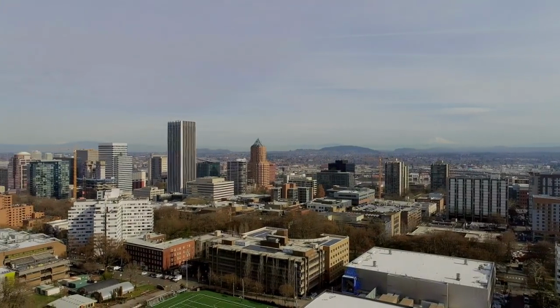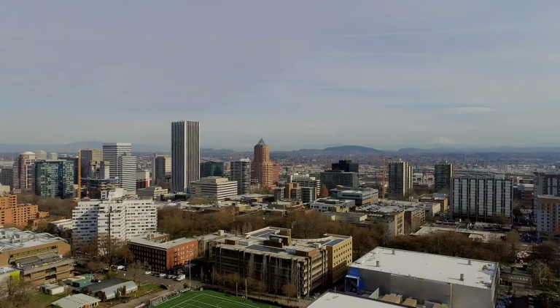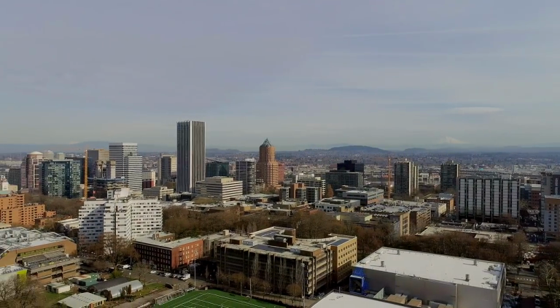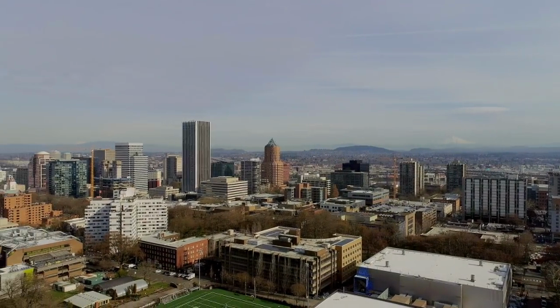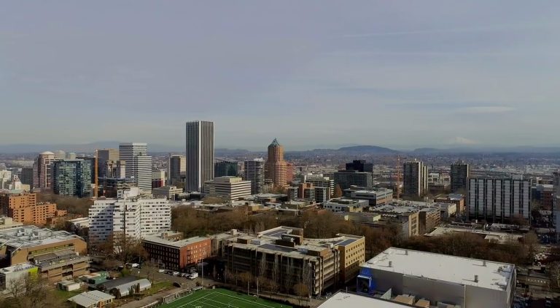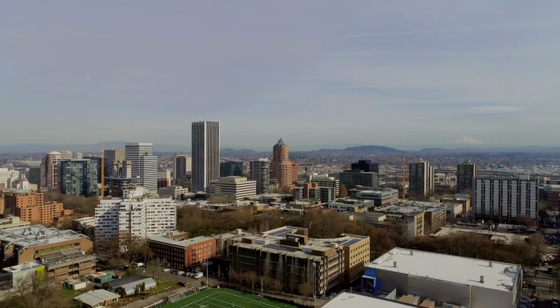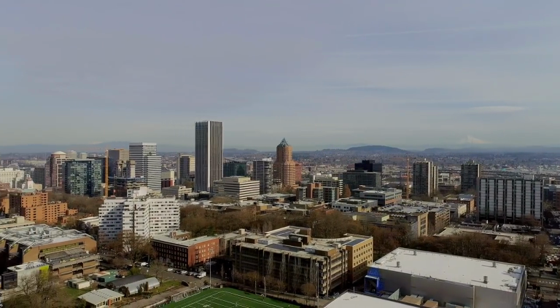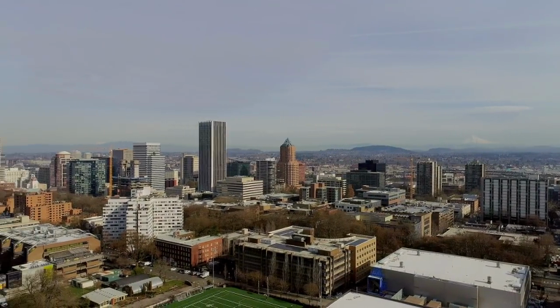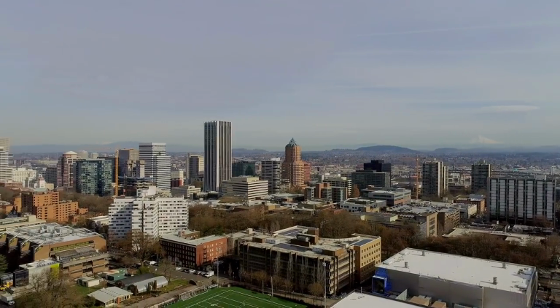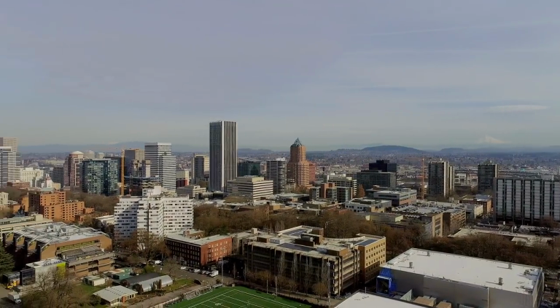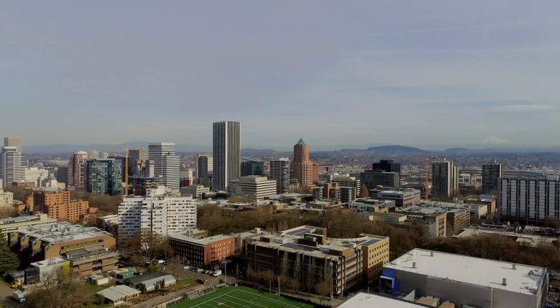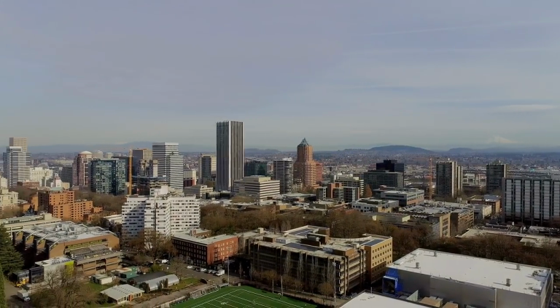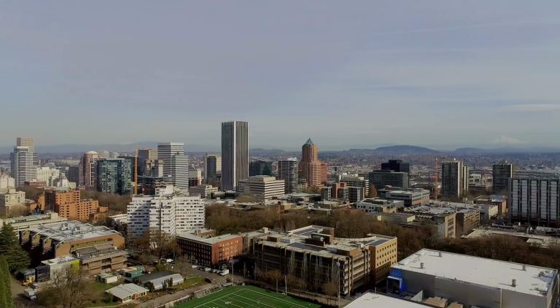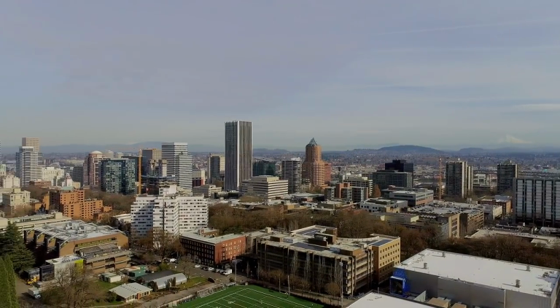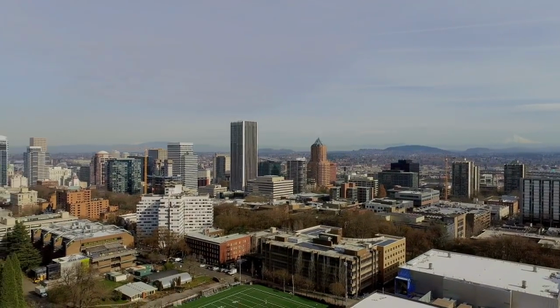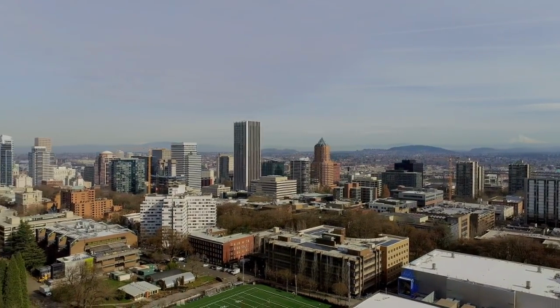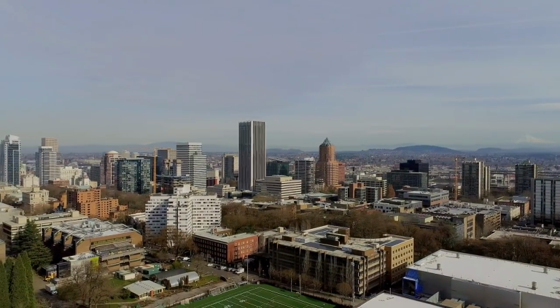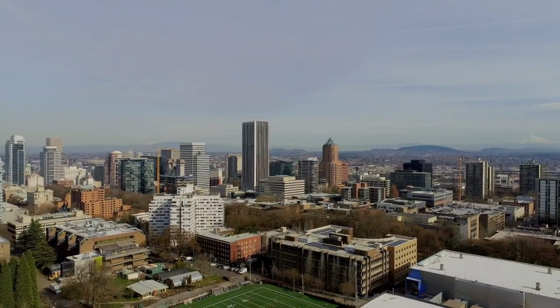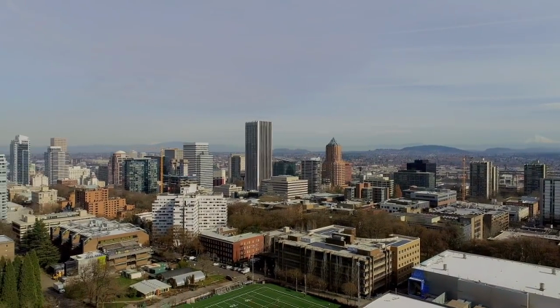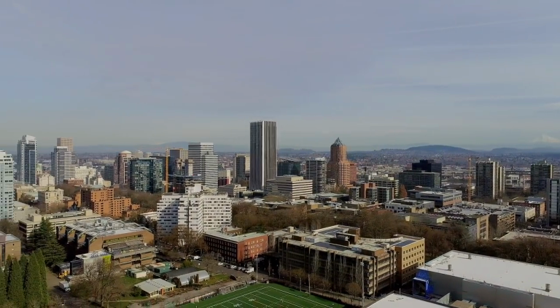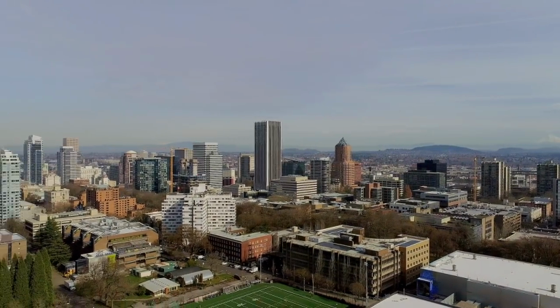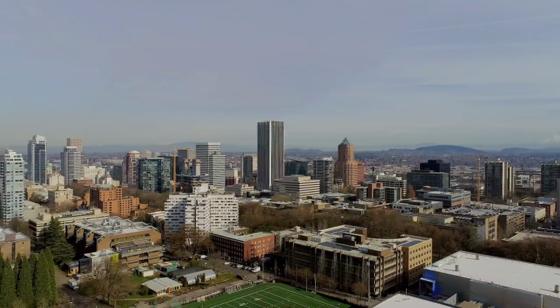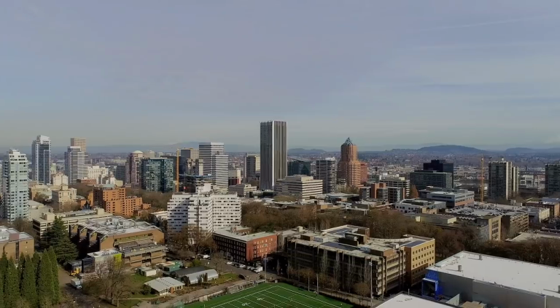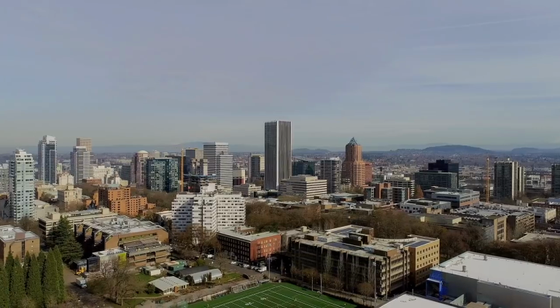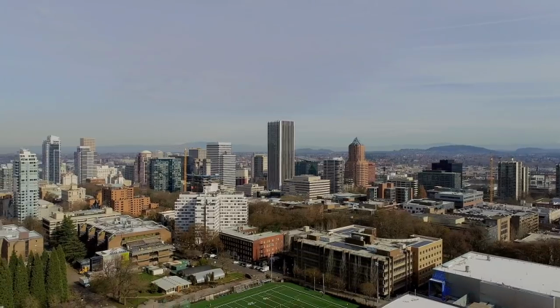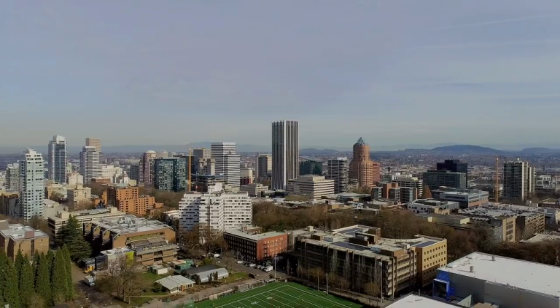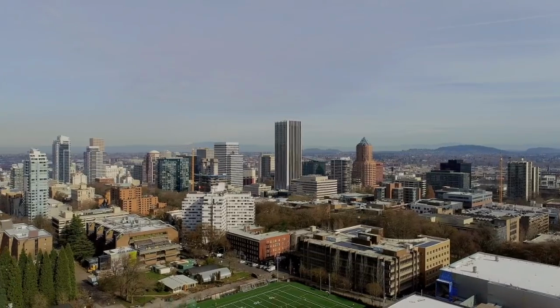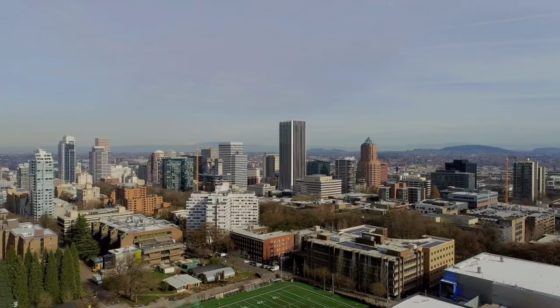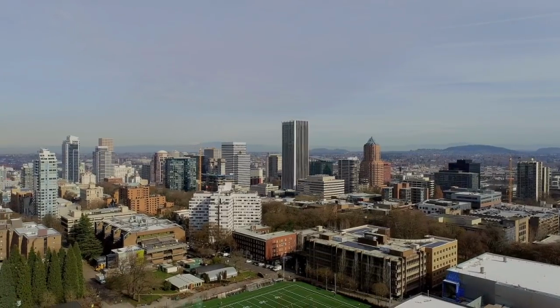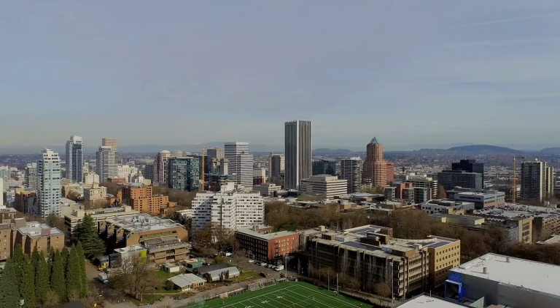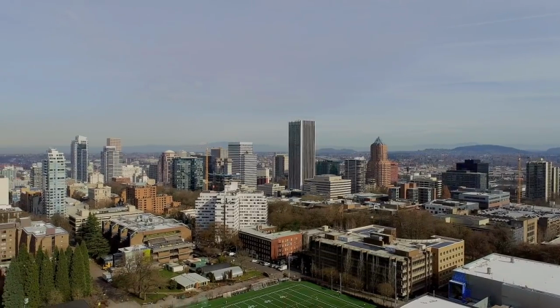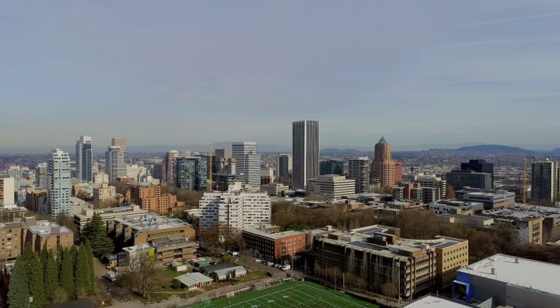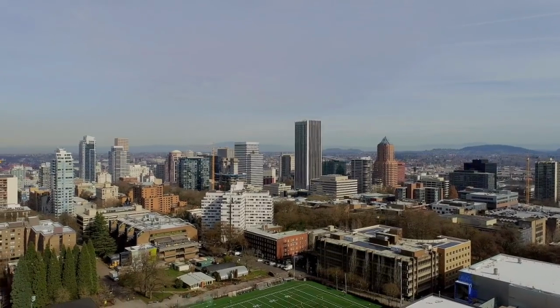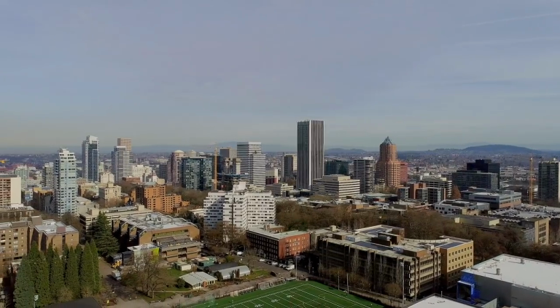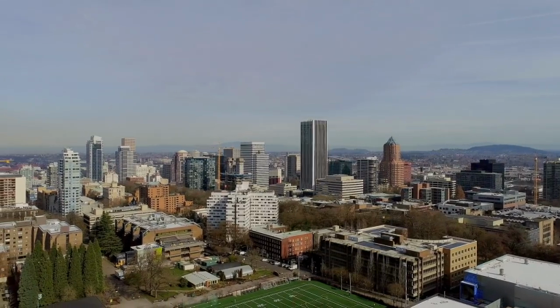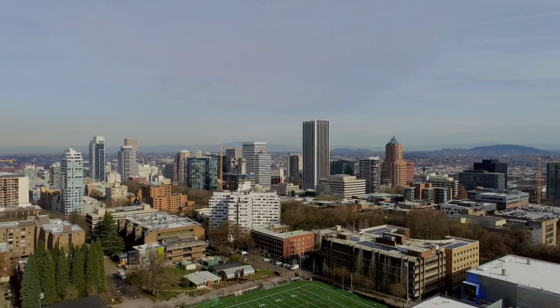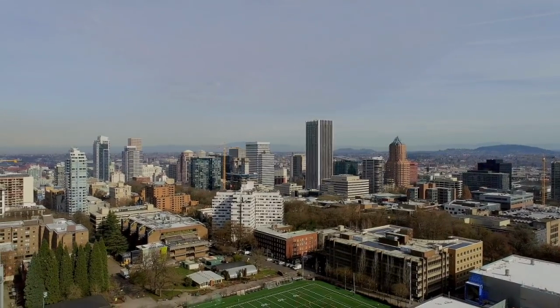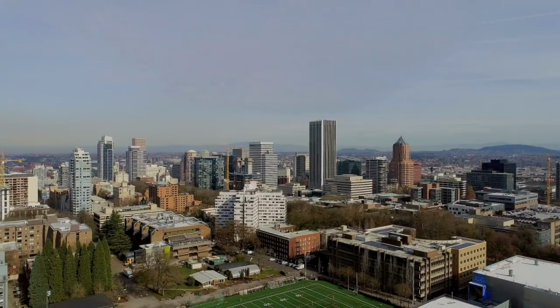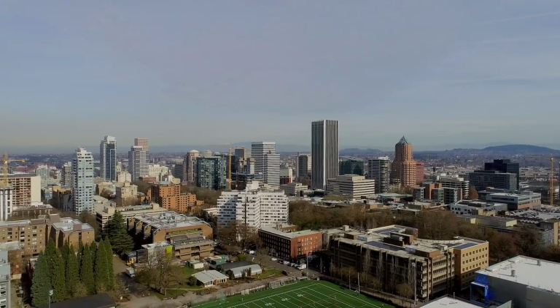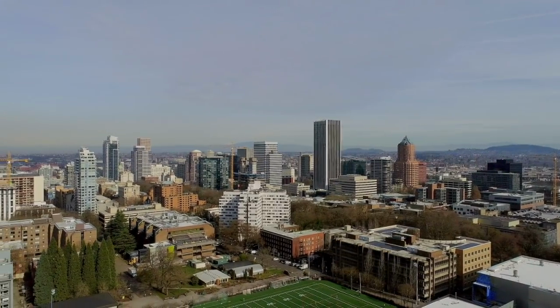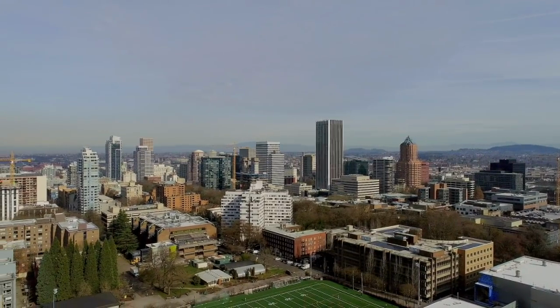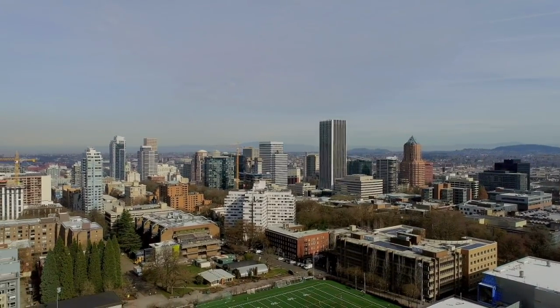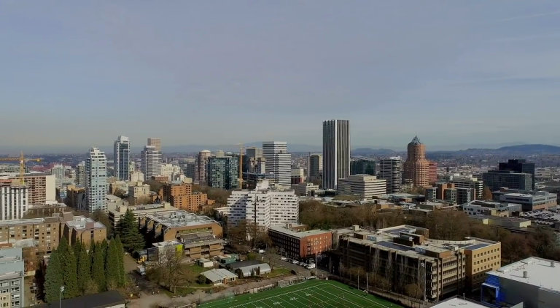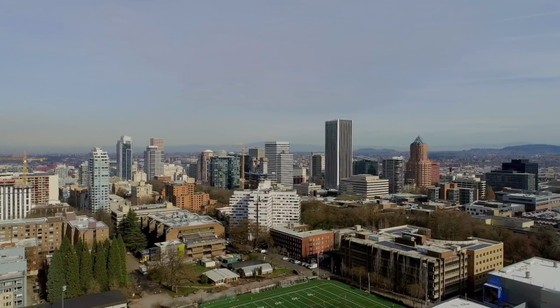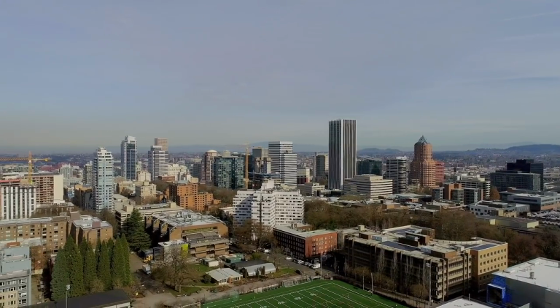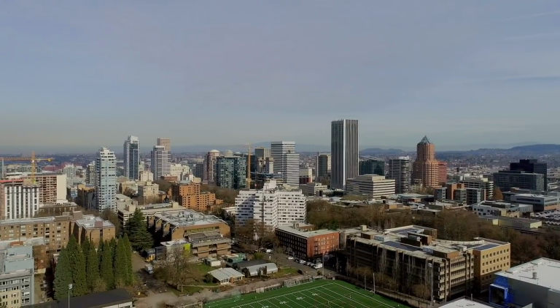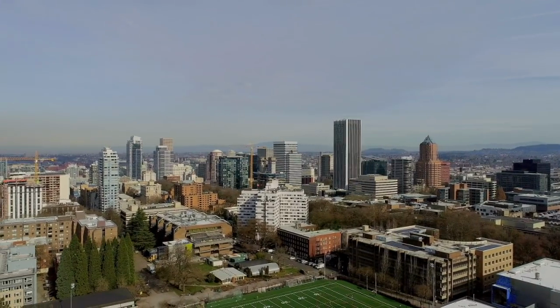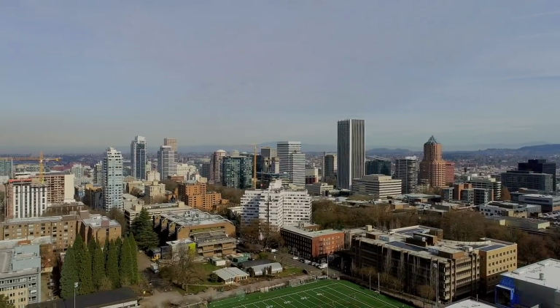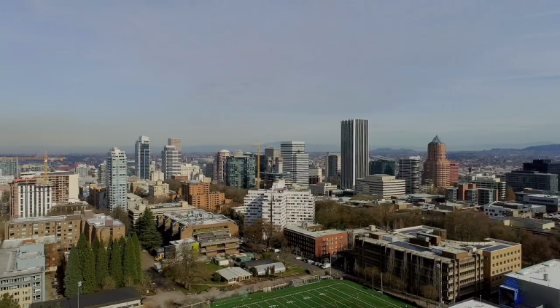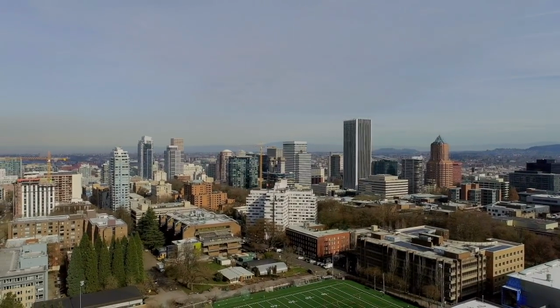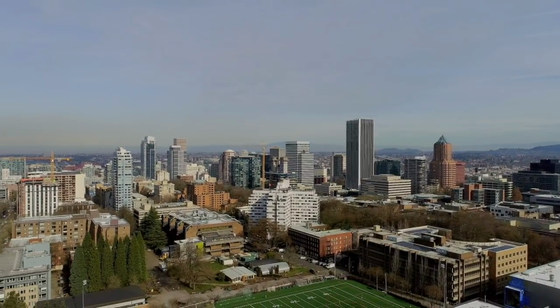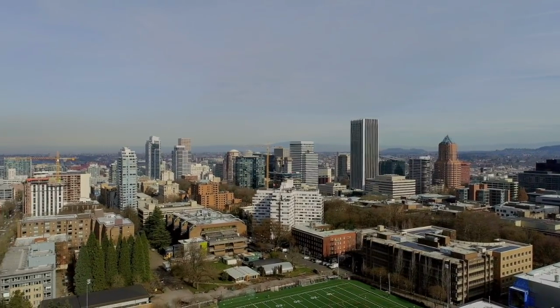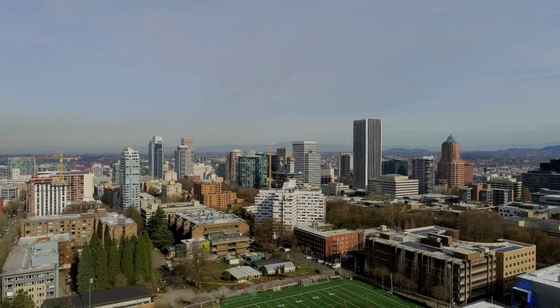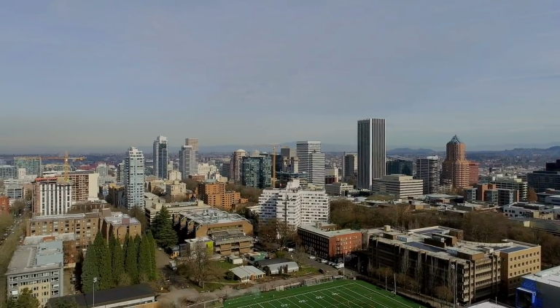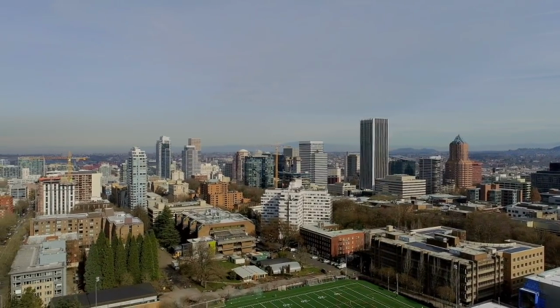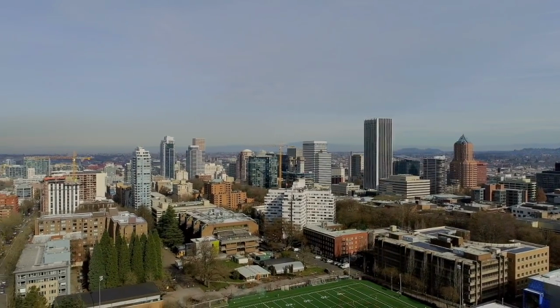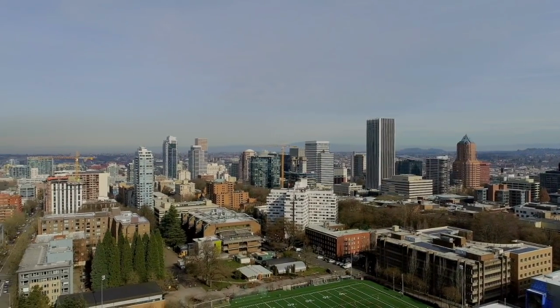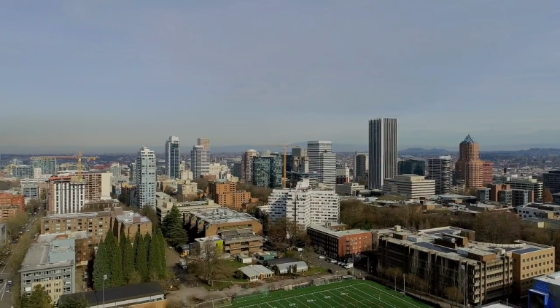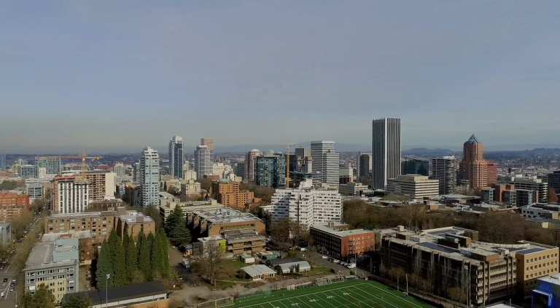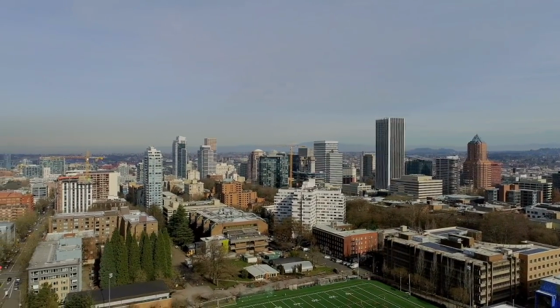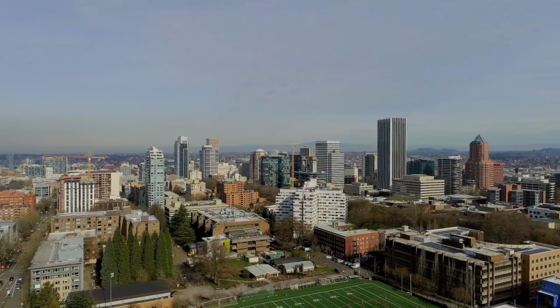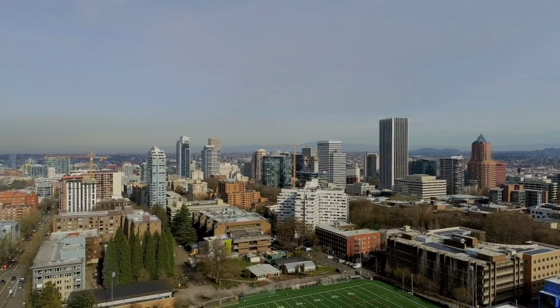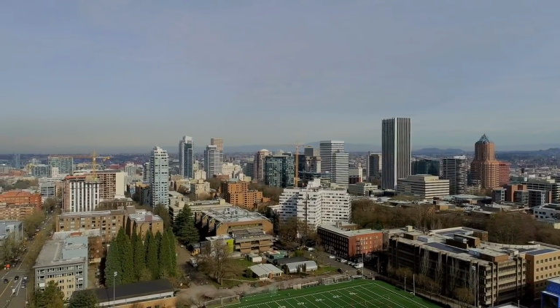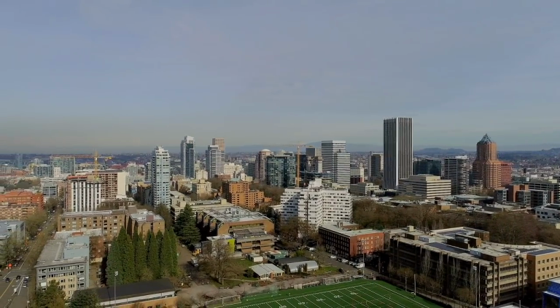From the ground floor, you're but a 15 minute walk from Portland Art Museum, Portland State University and the Keller Auditorium.